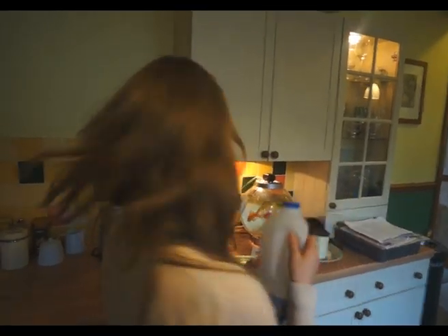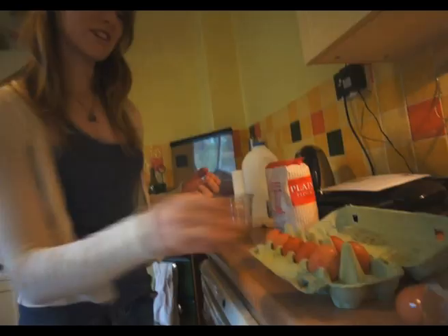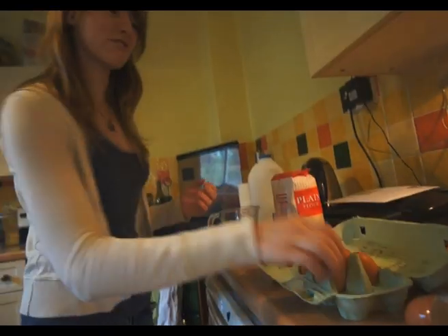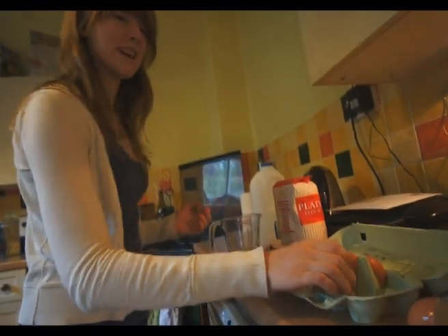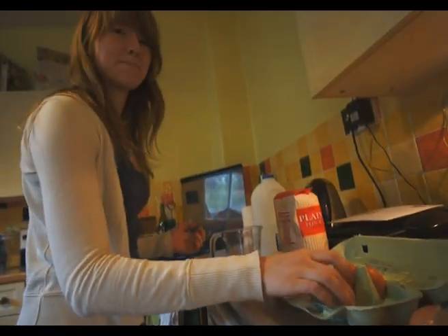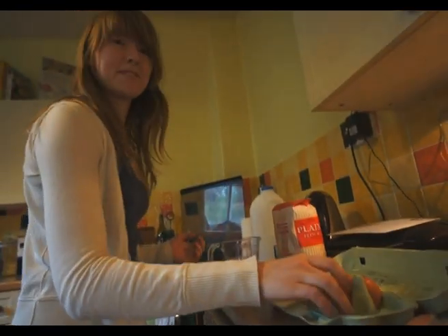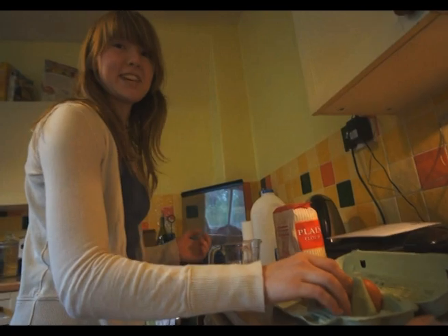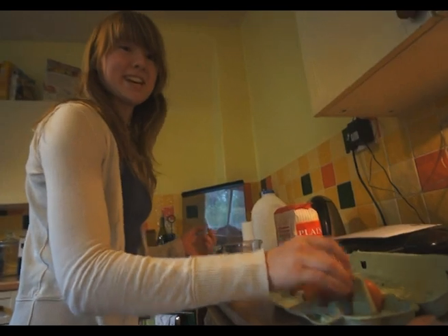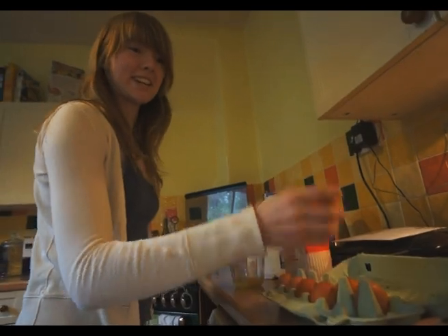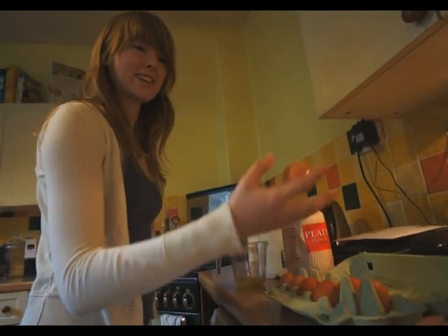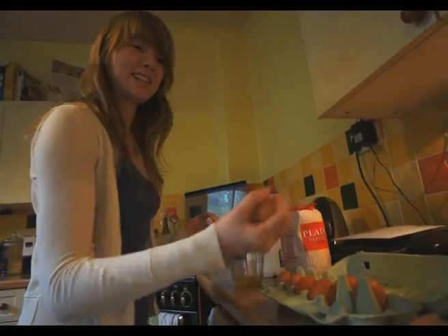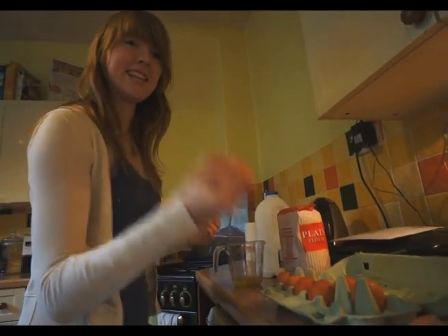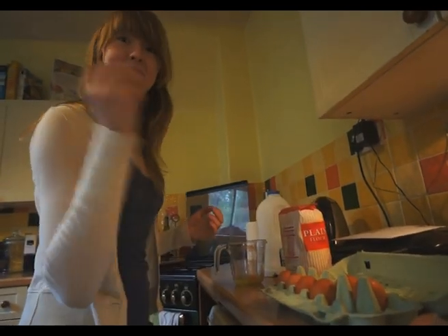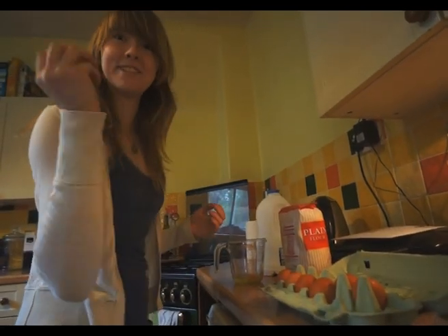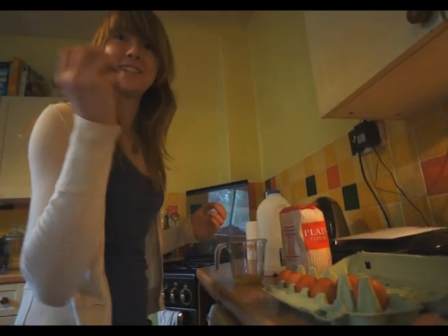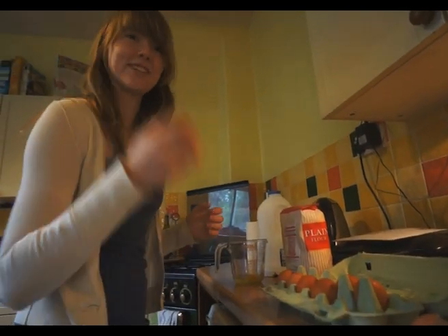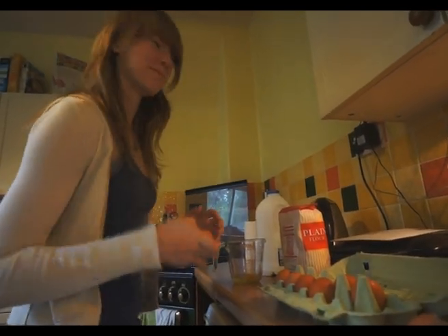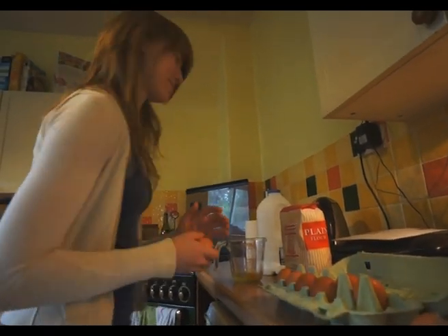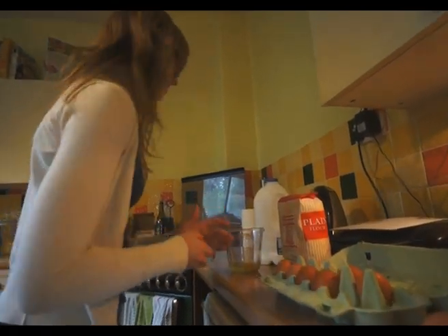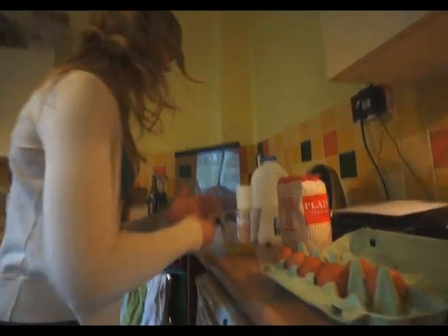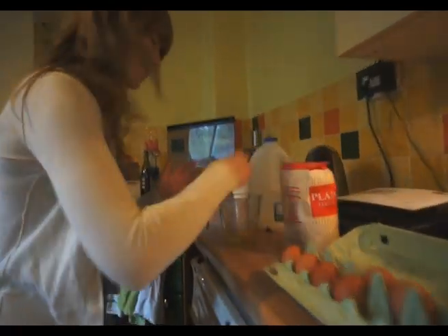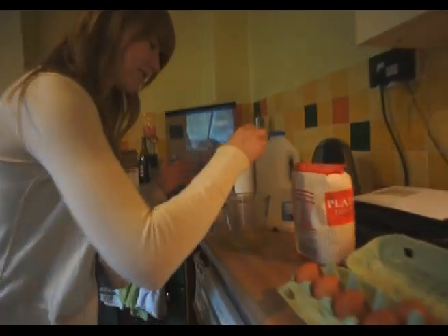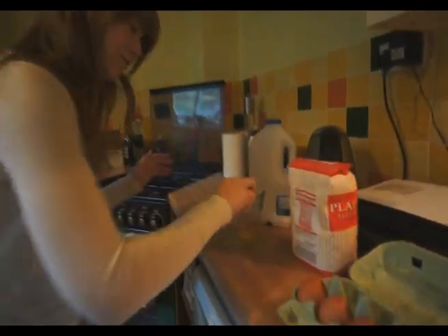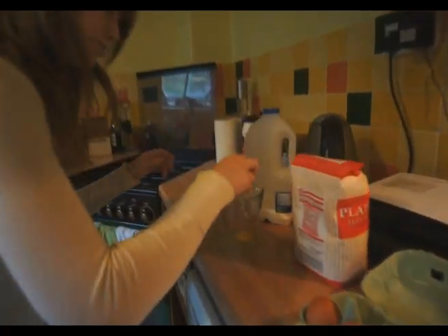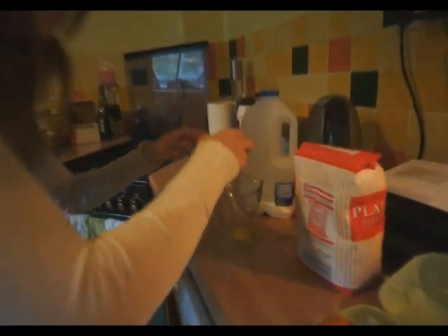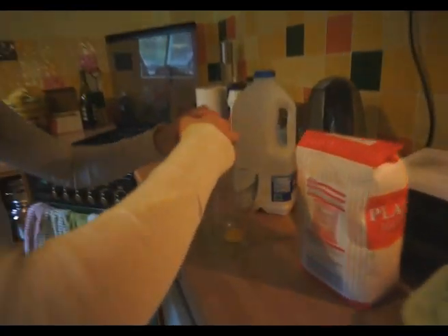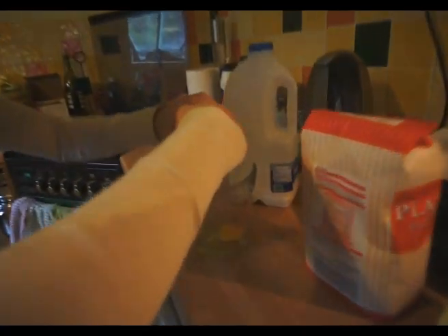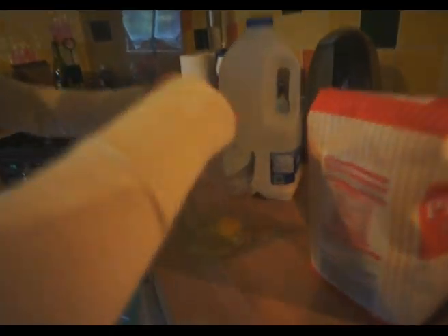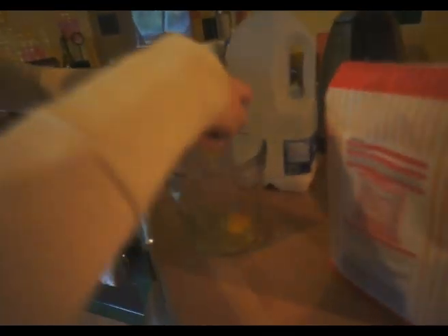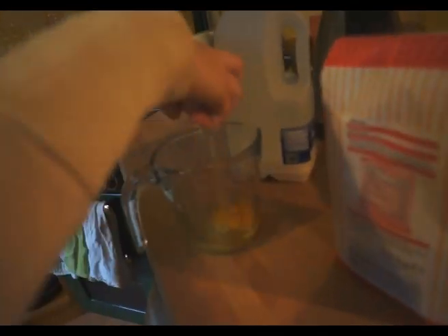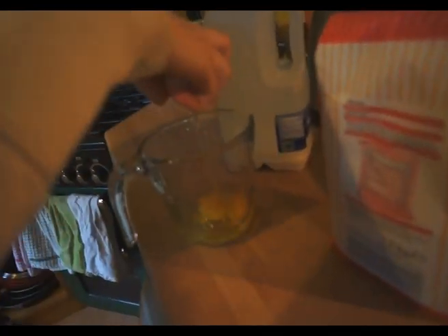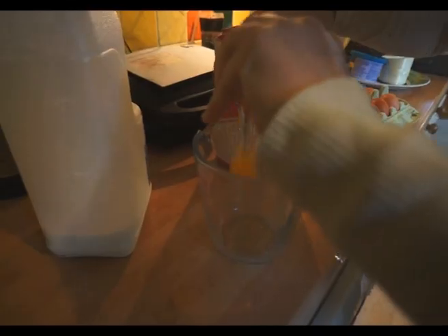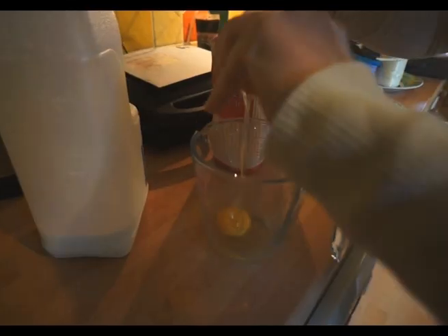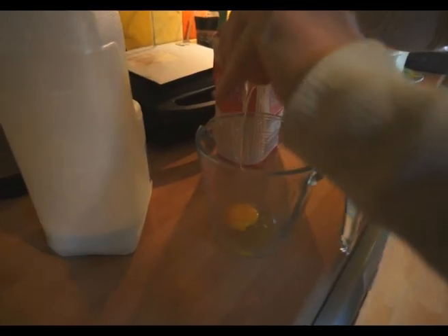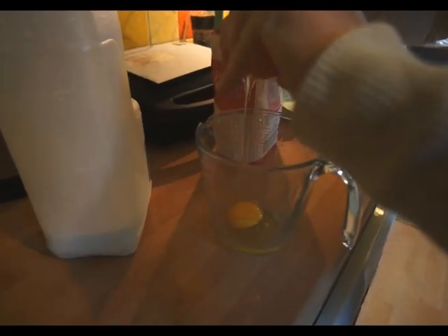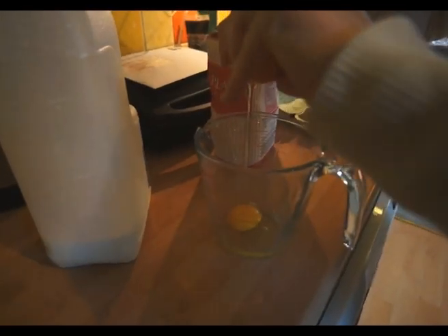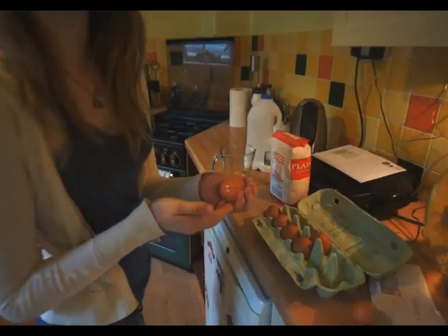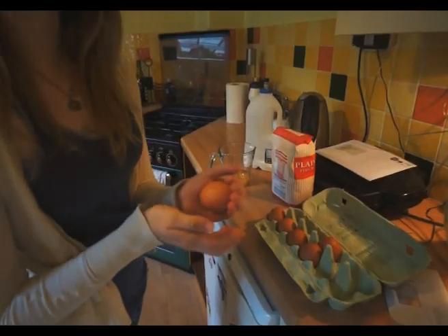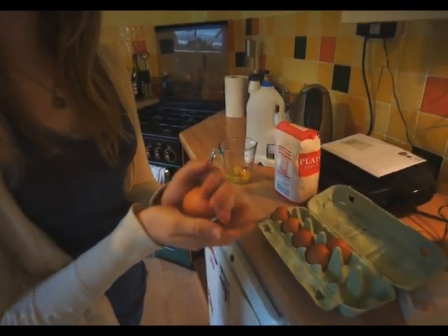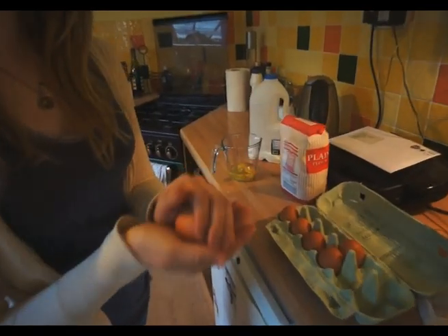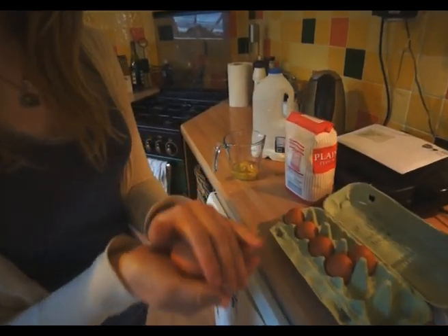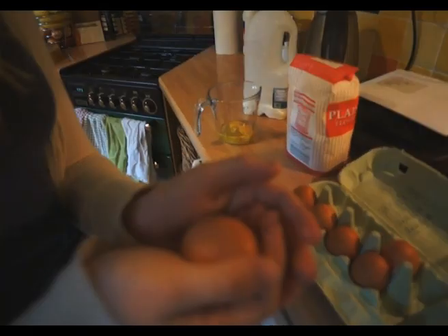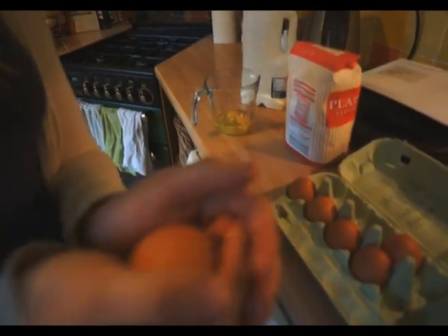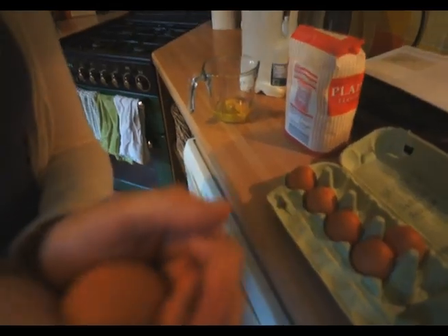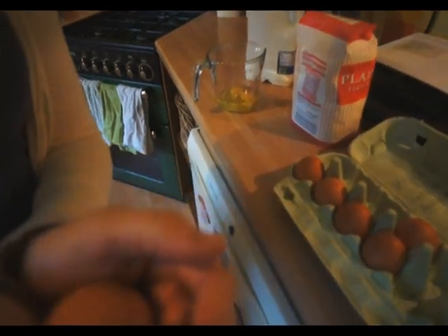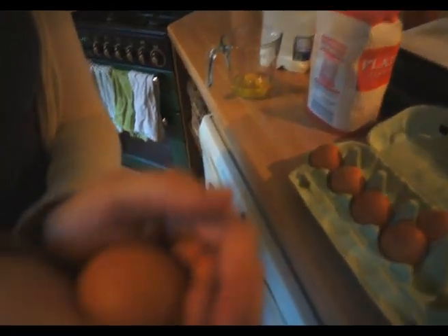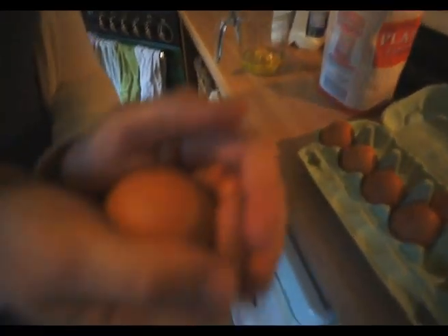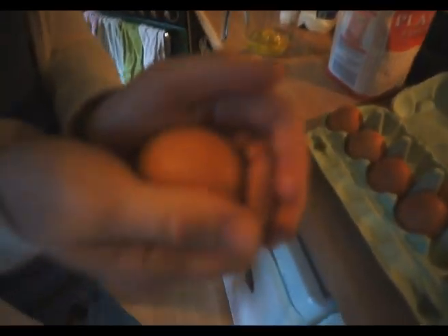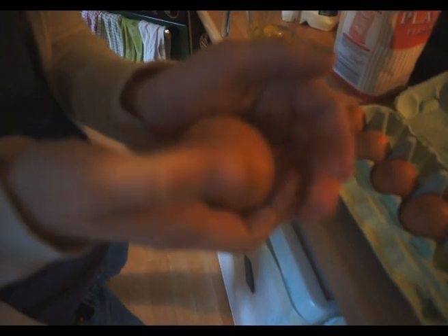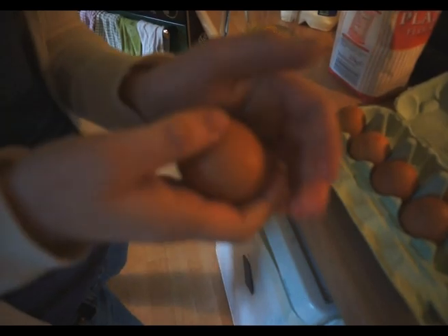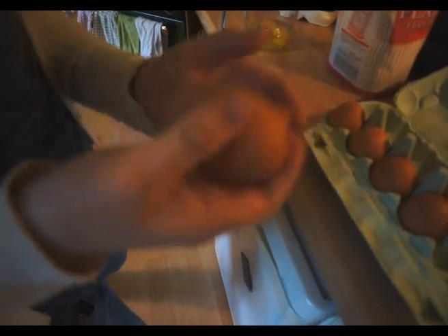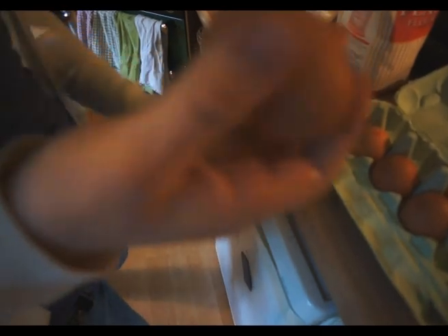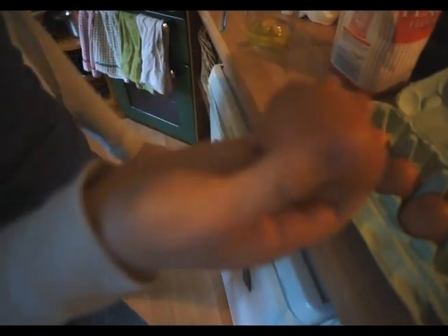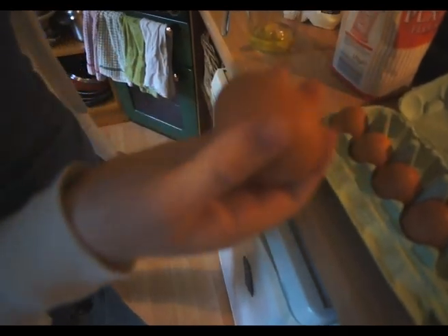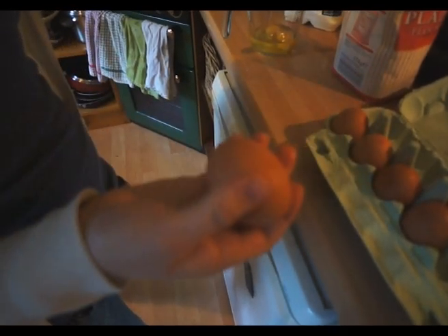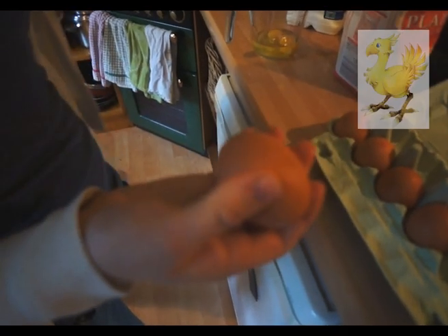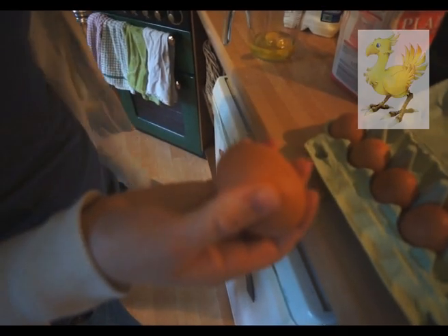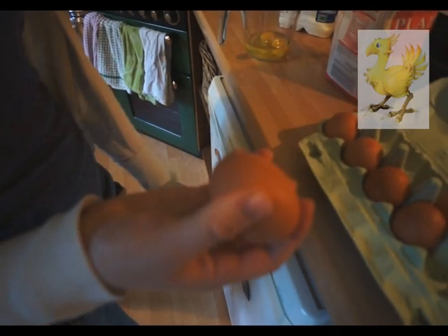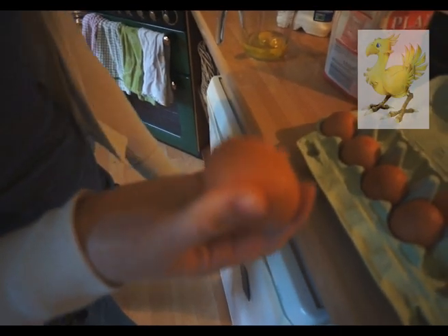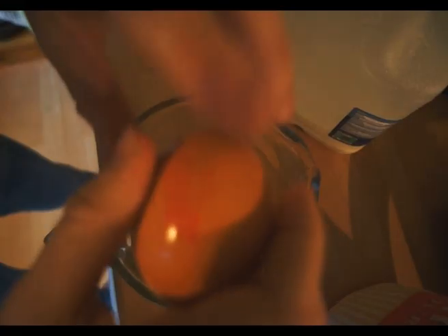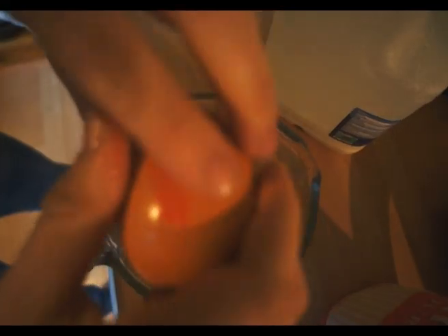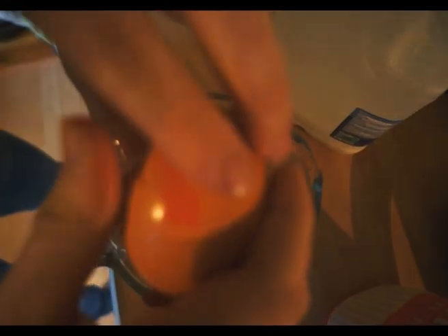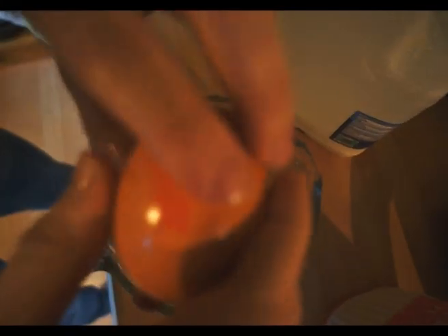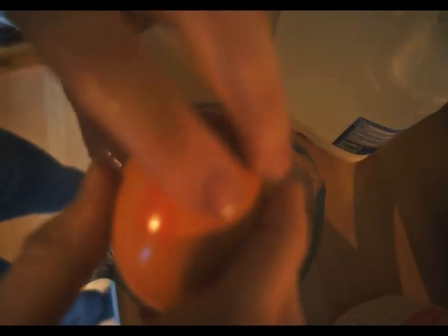Grab the egg. Lift it up. Careful — it's a young egg. It could have been a chick. Crack it.